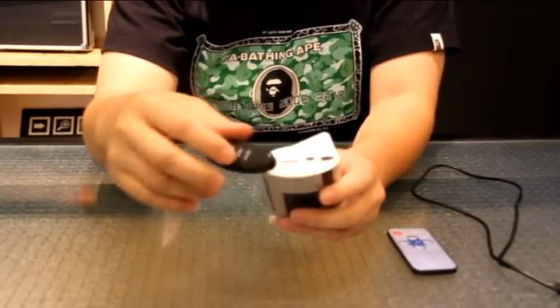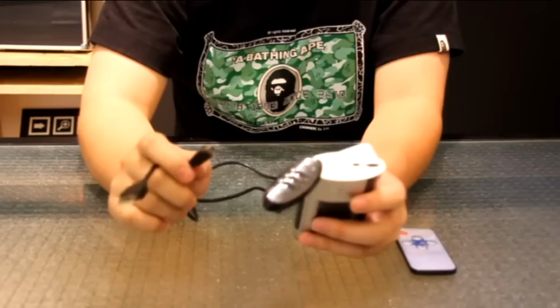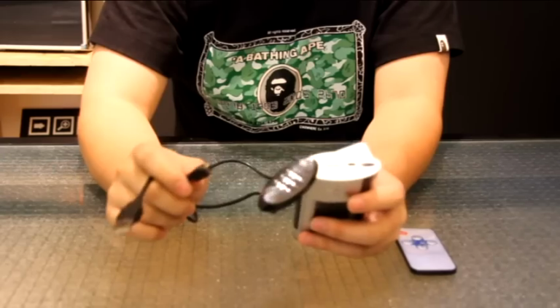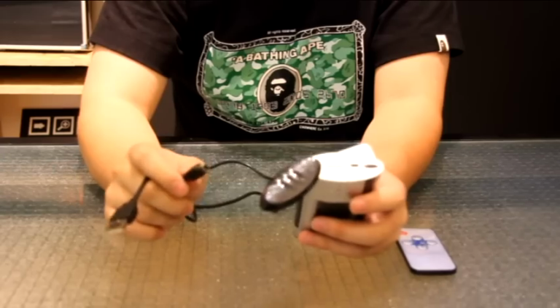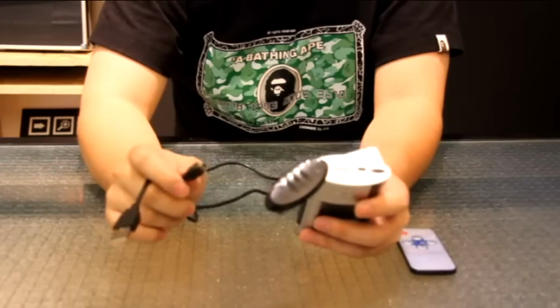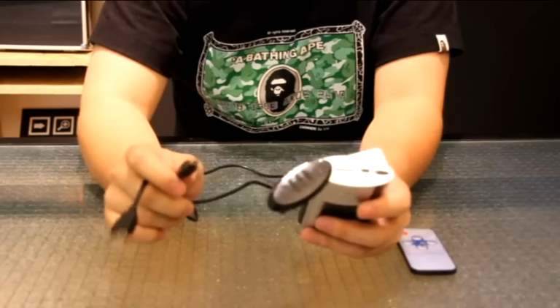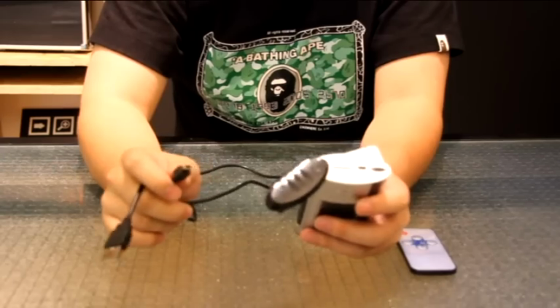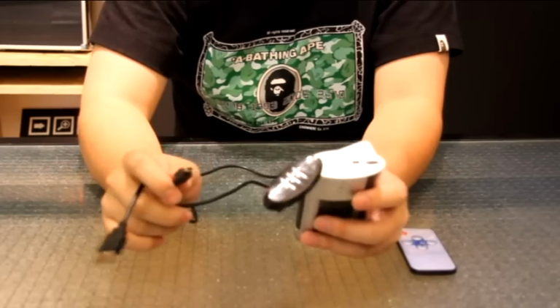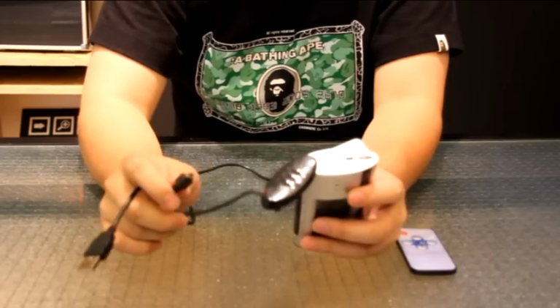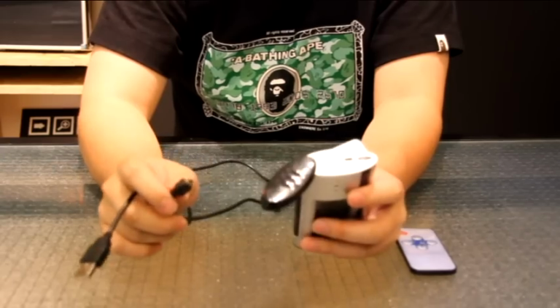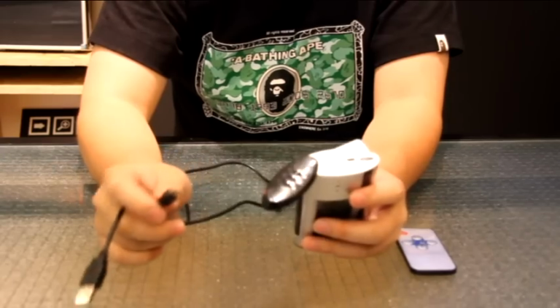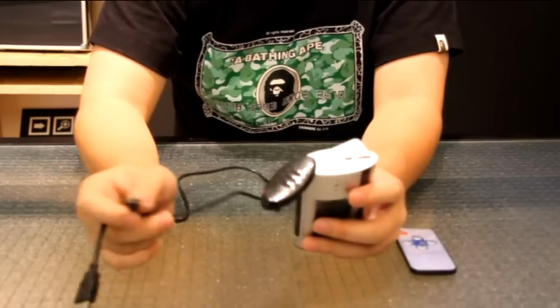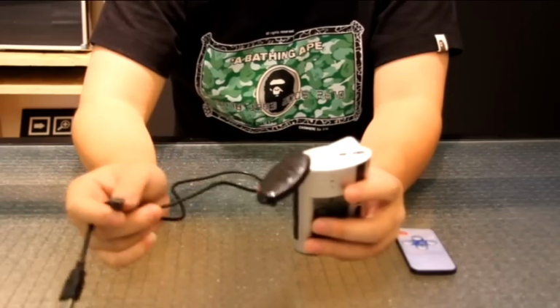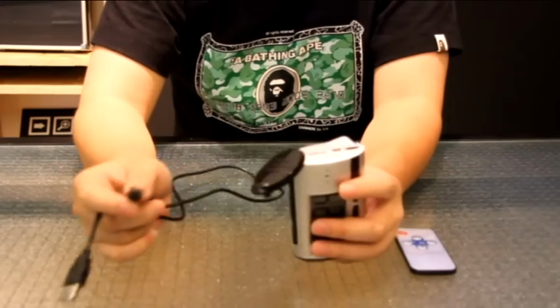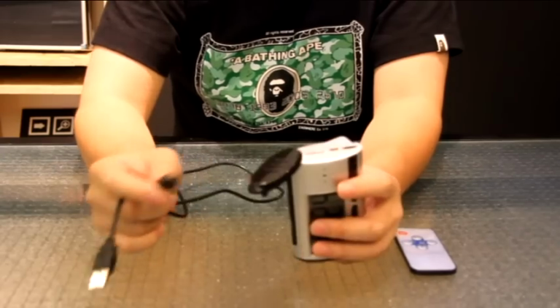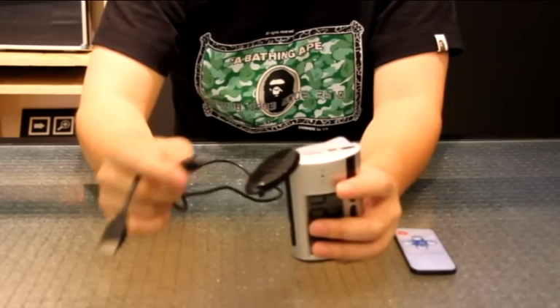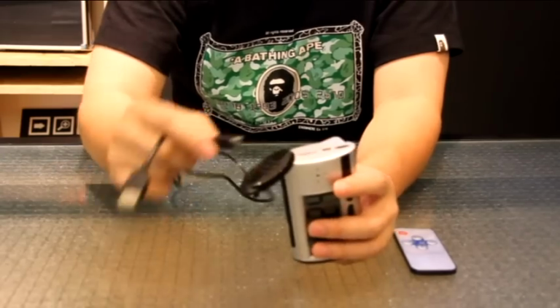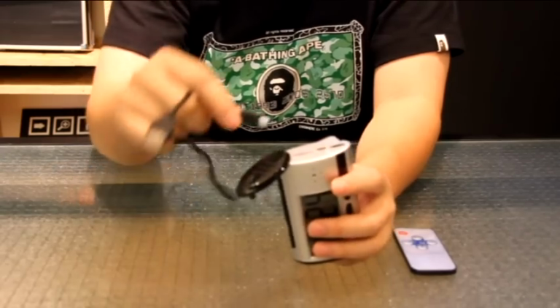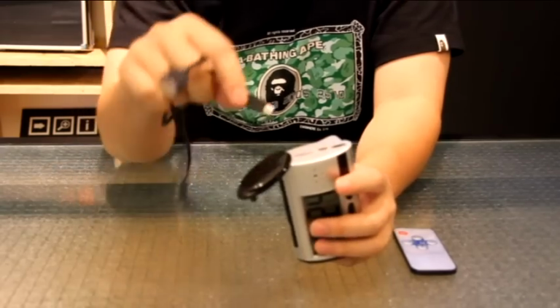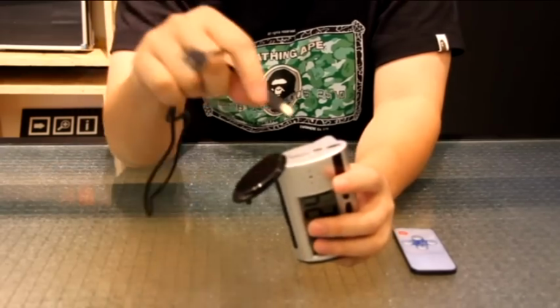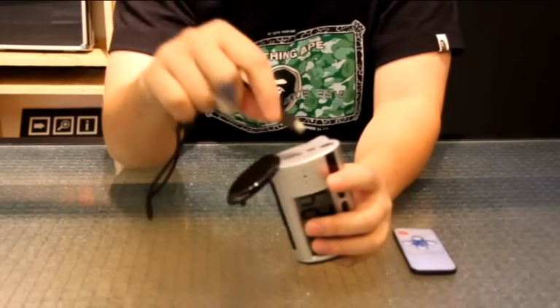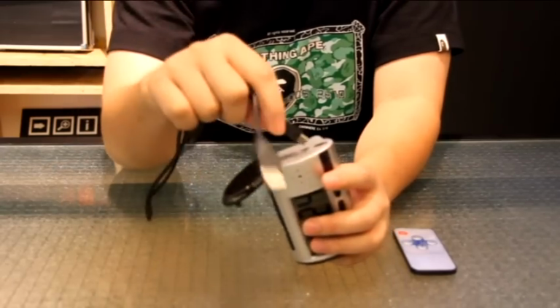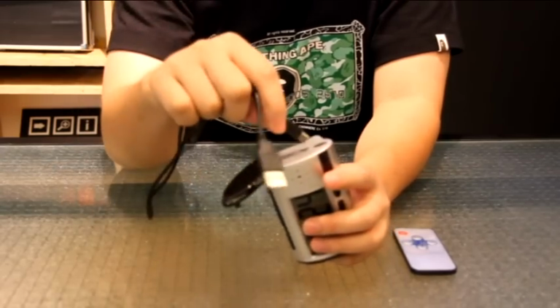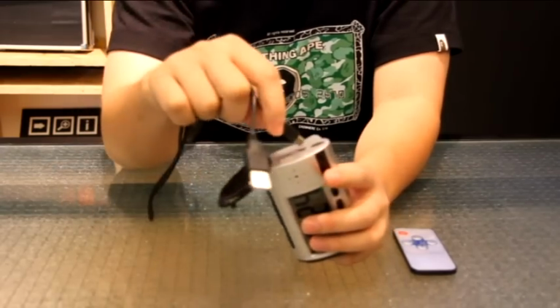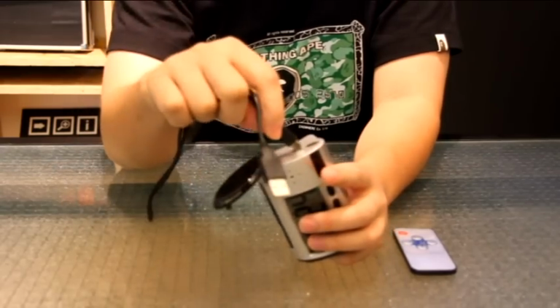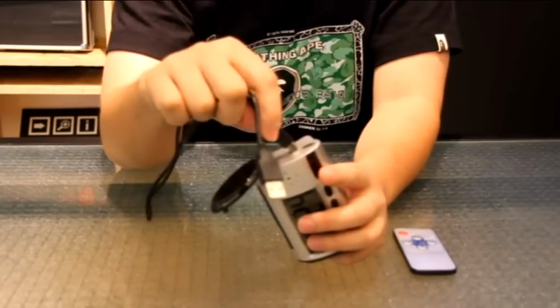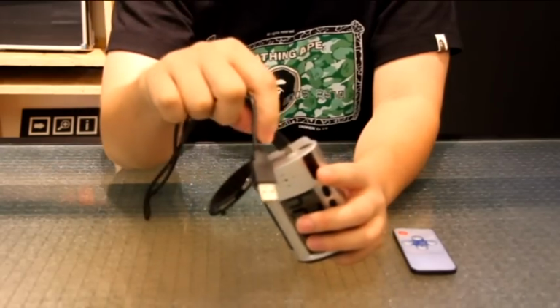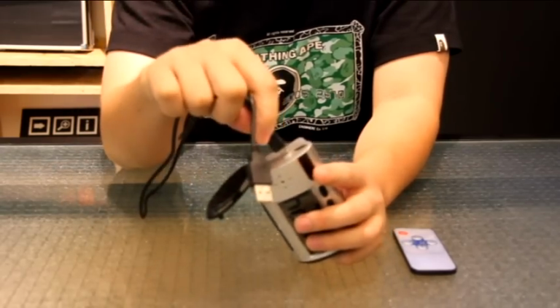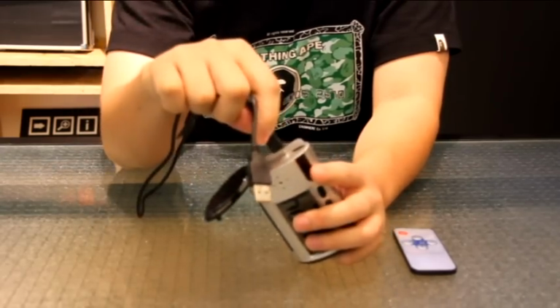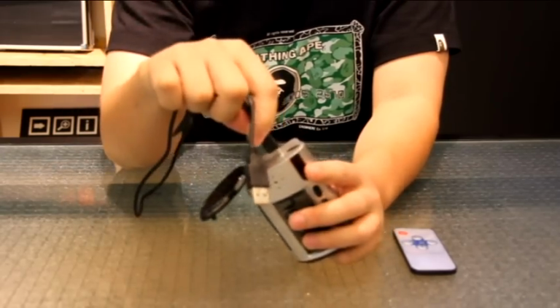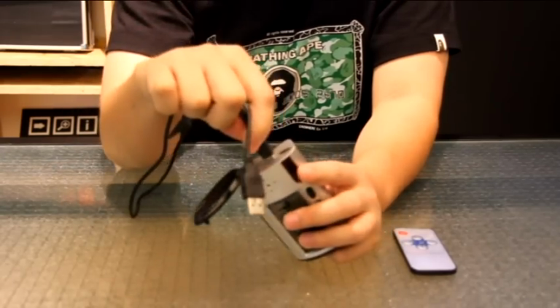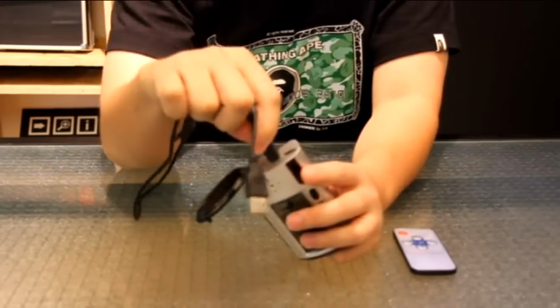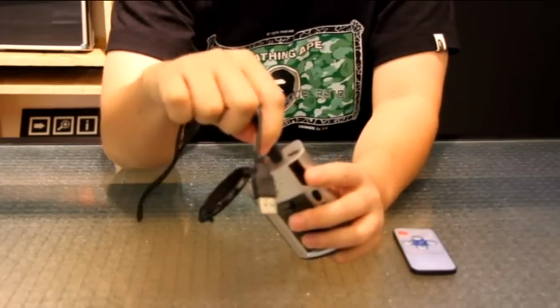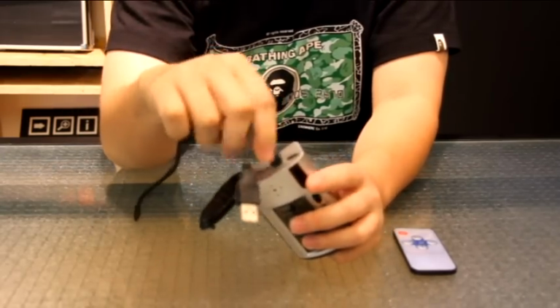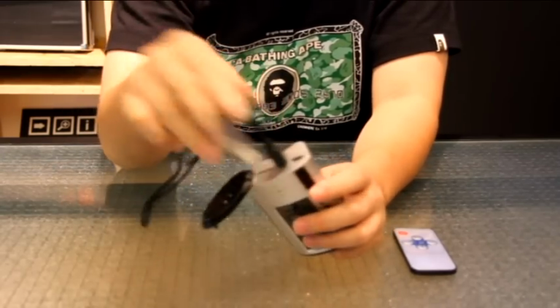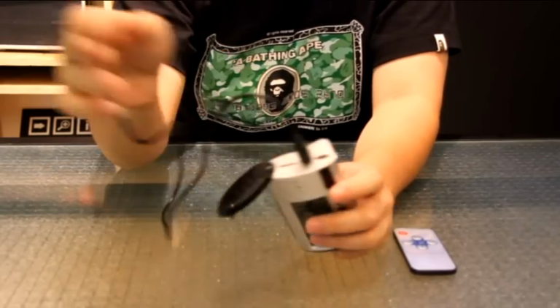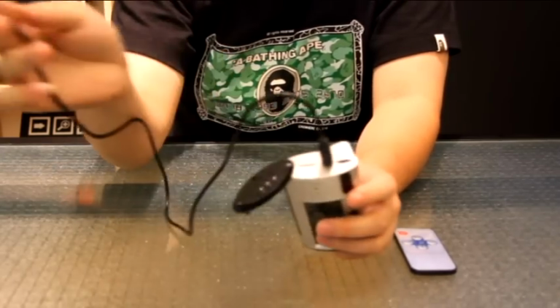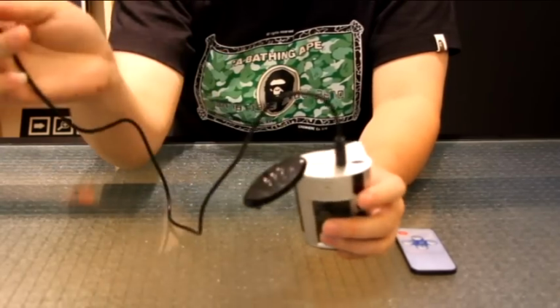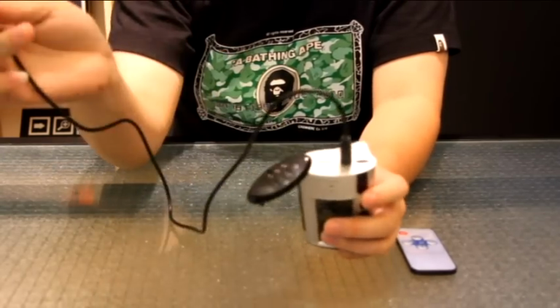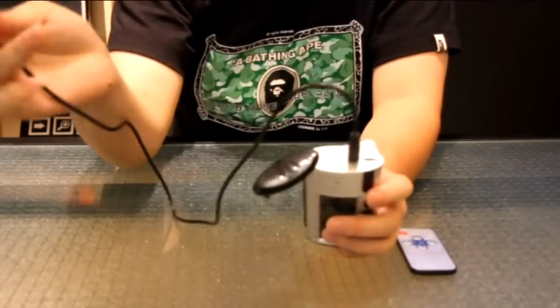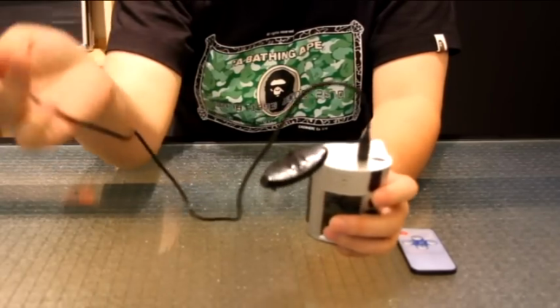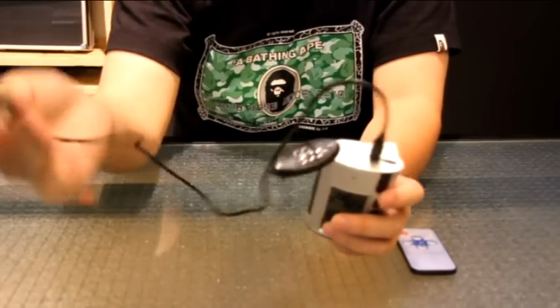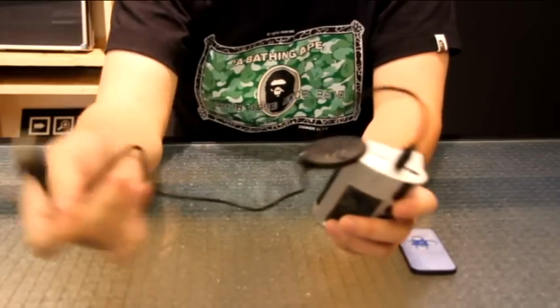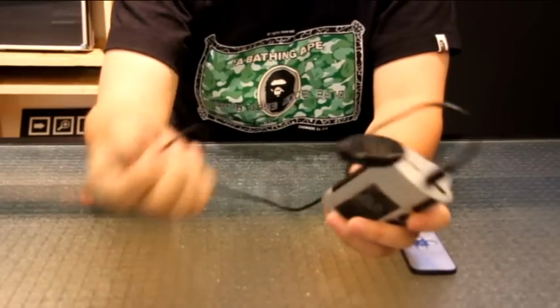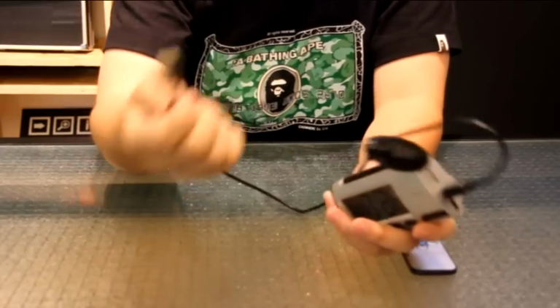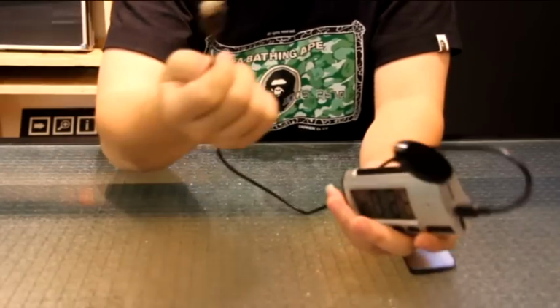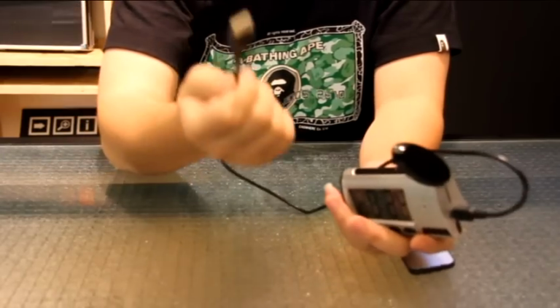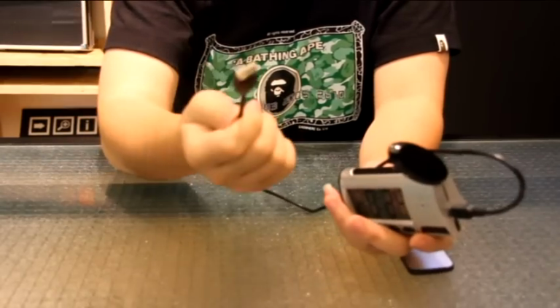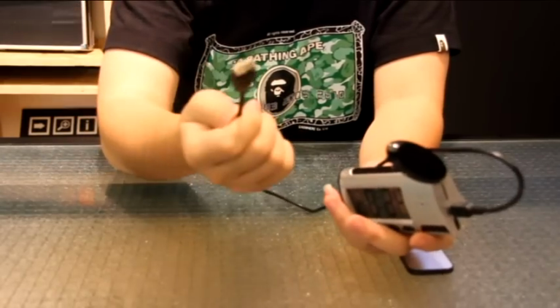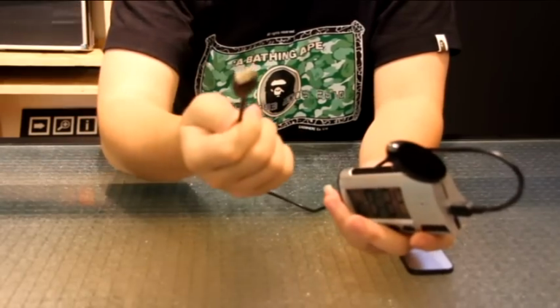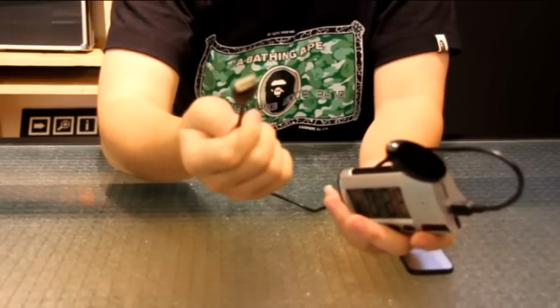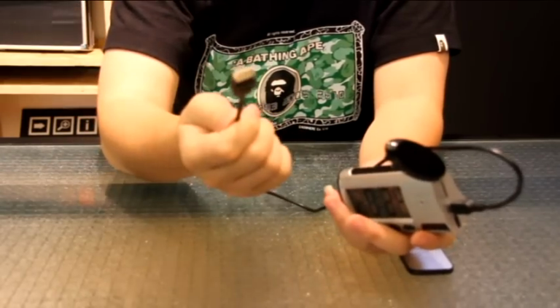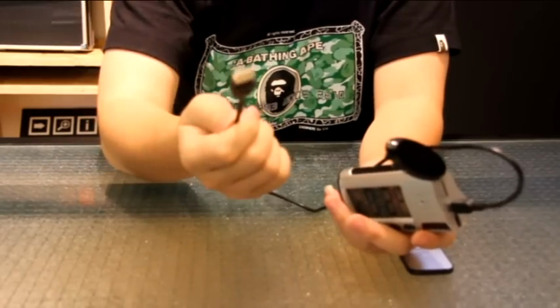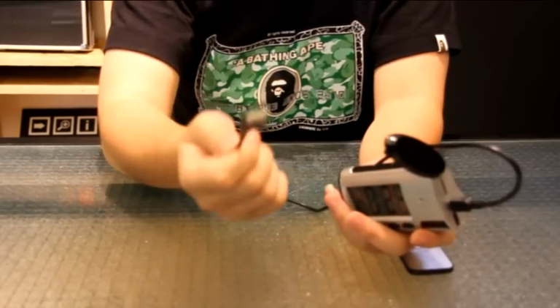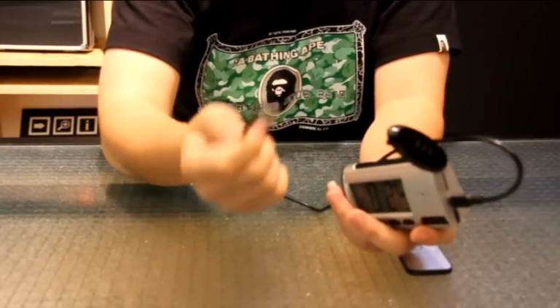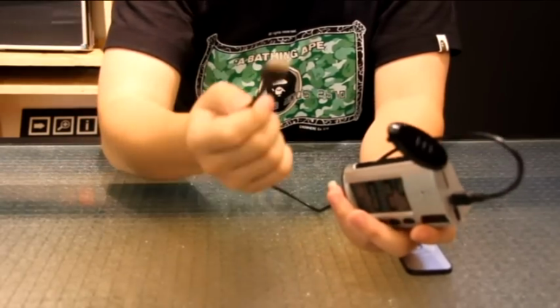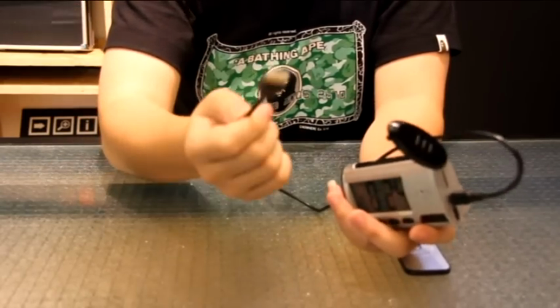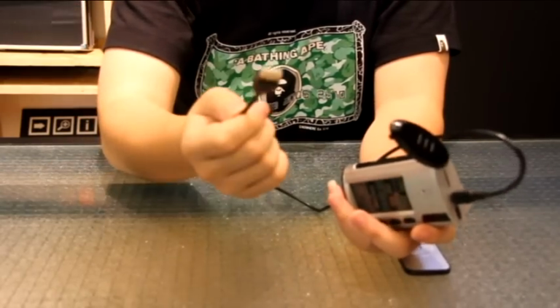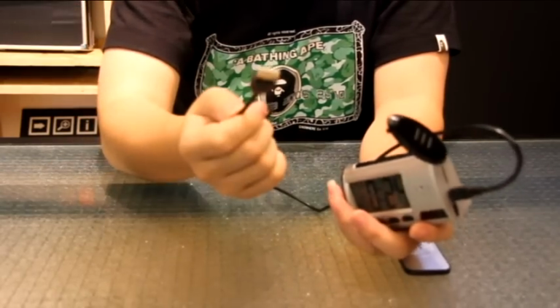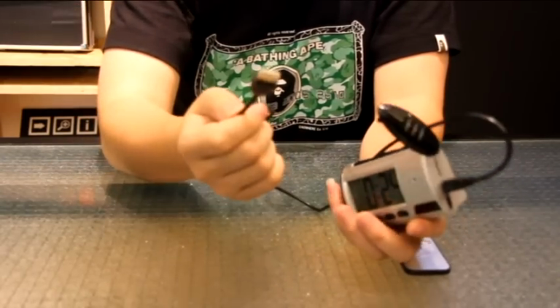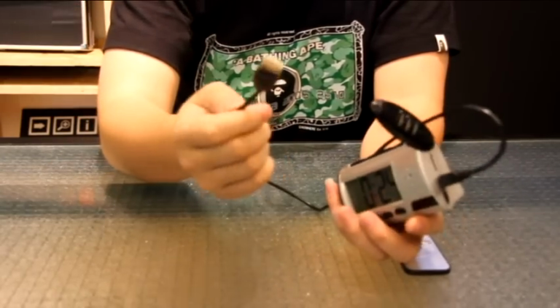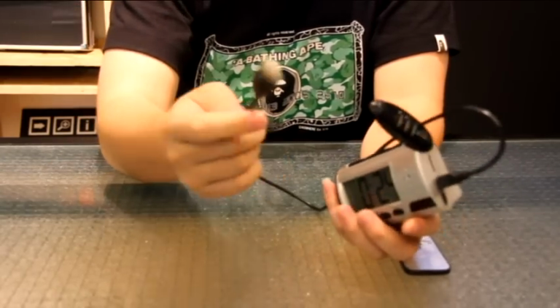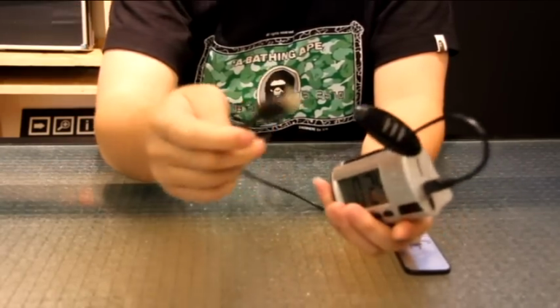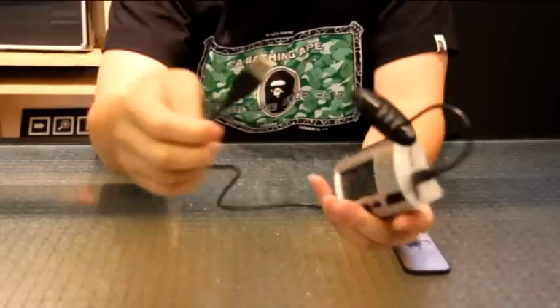Use the provided USB cable — just connect this side into the clock, and the other side goes into your computer.